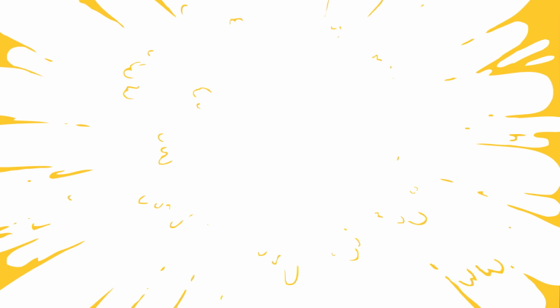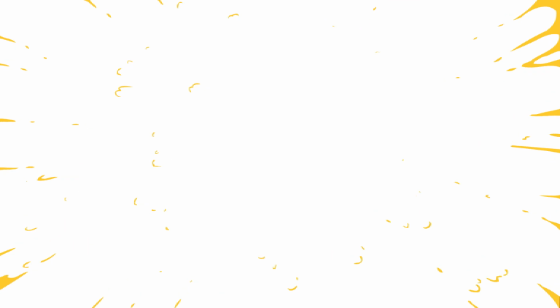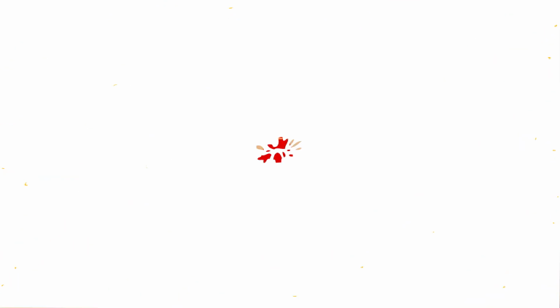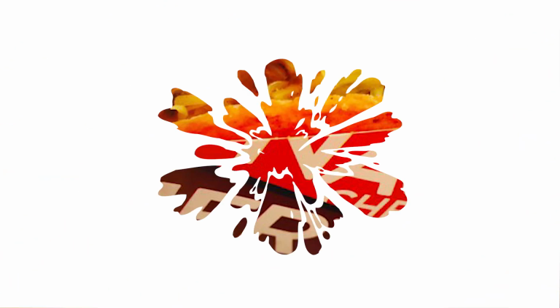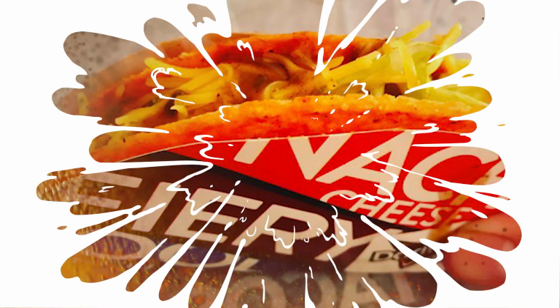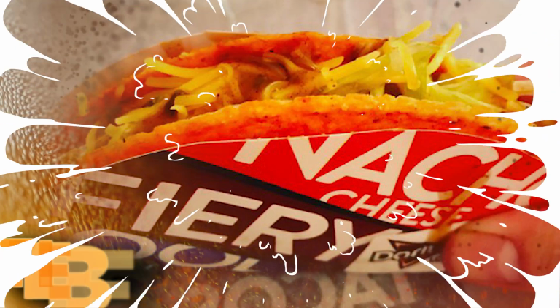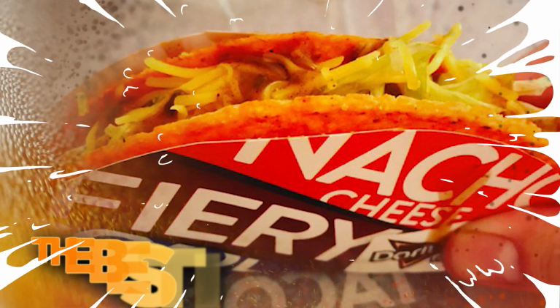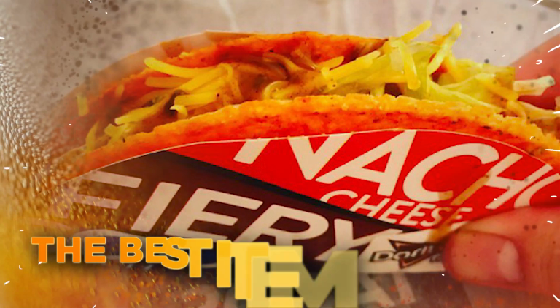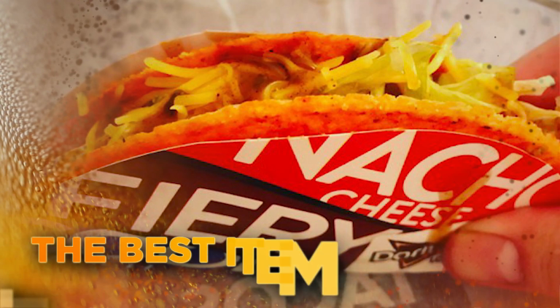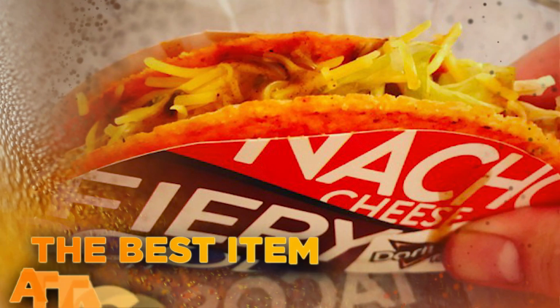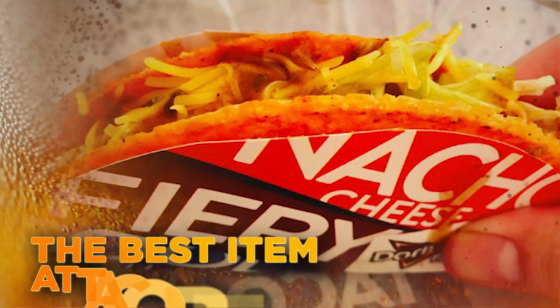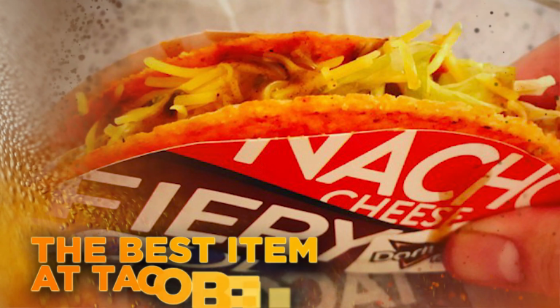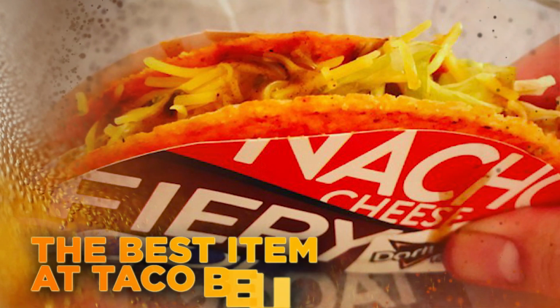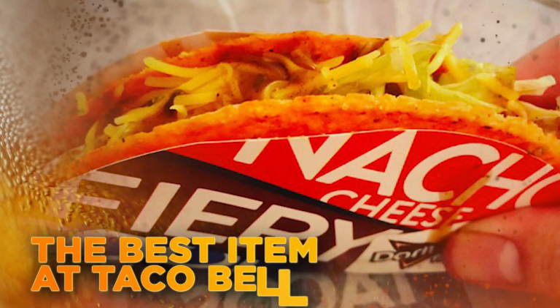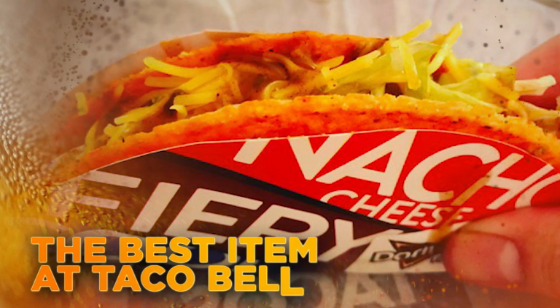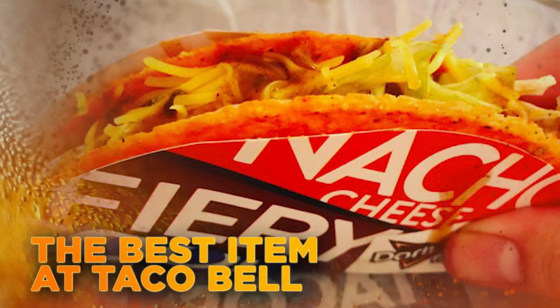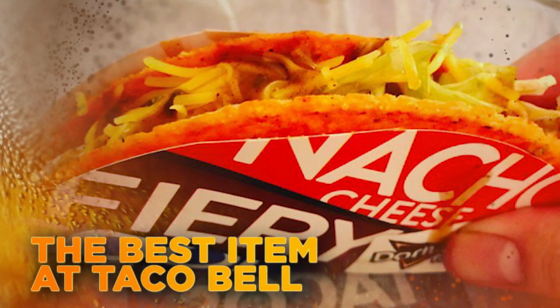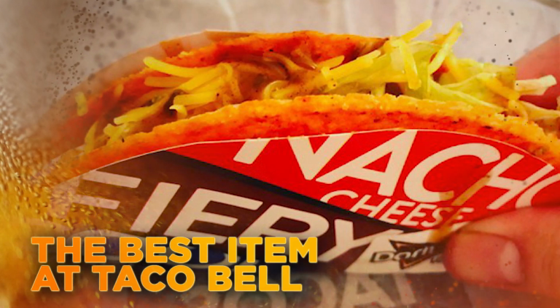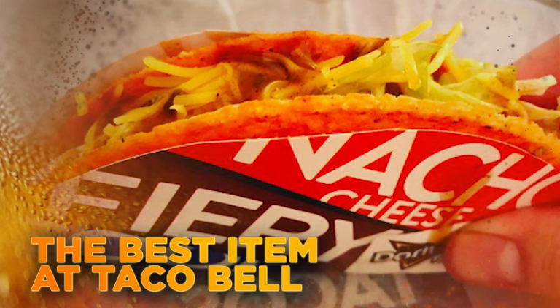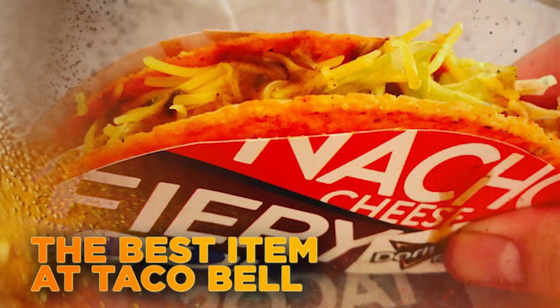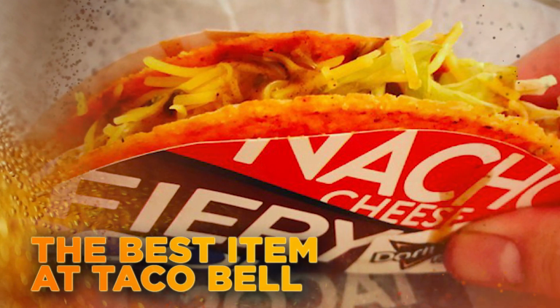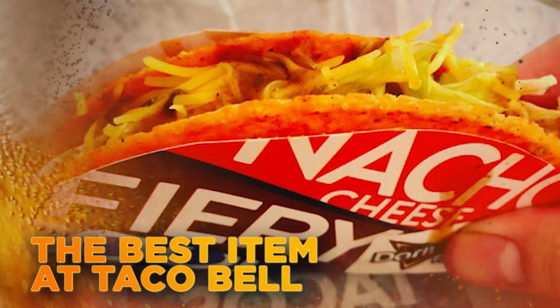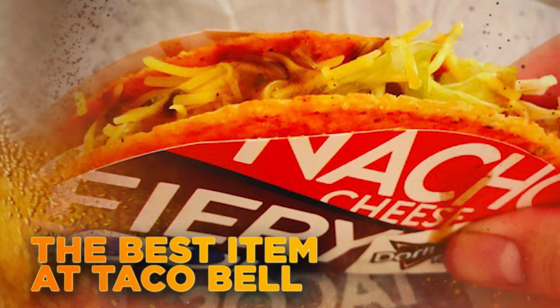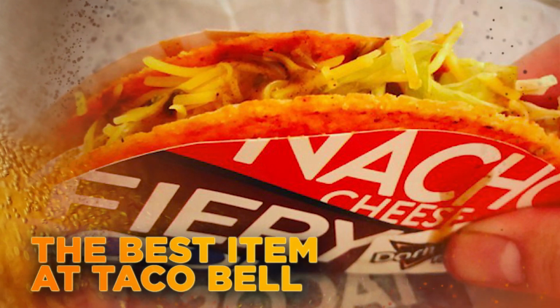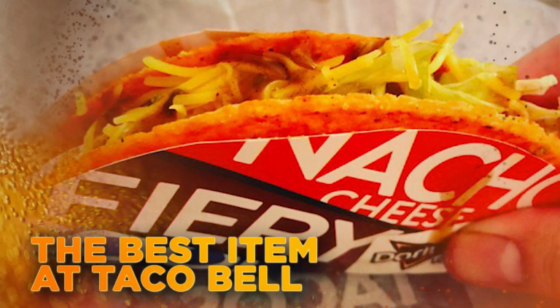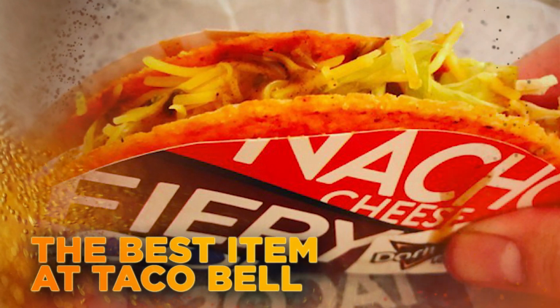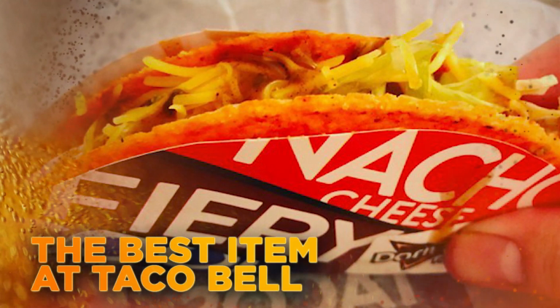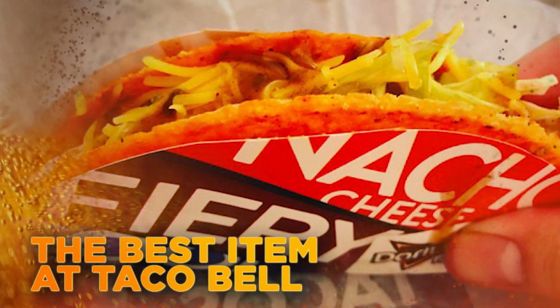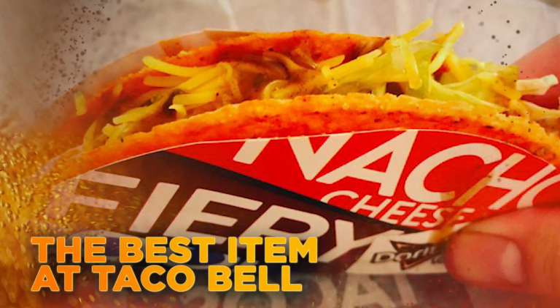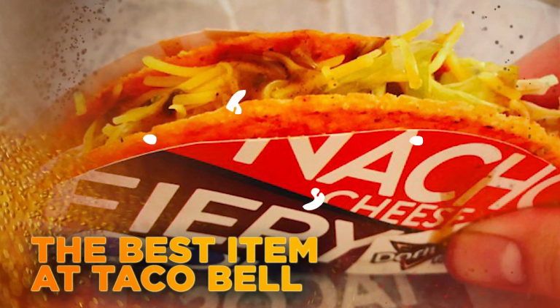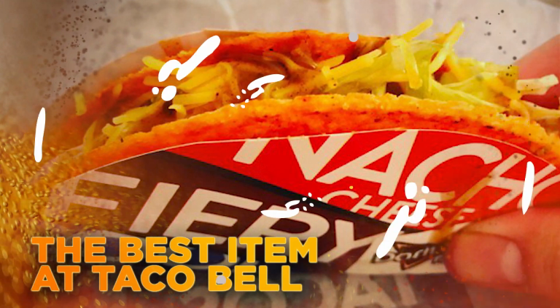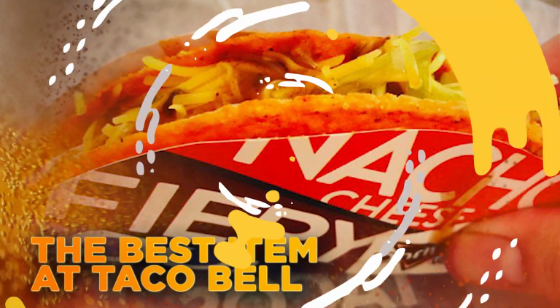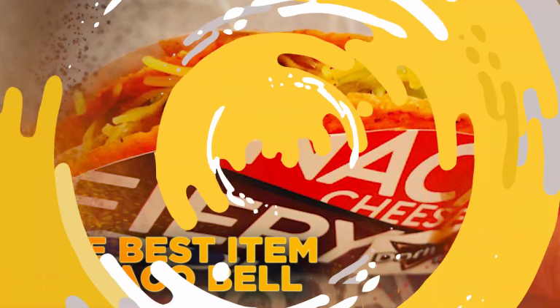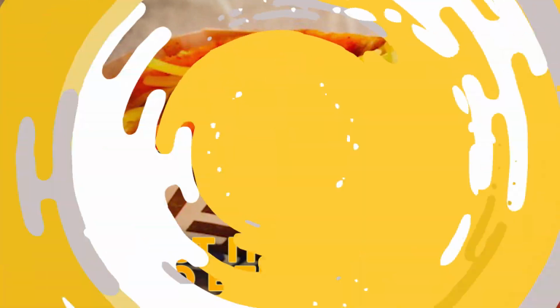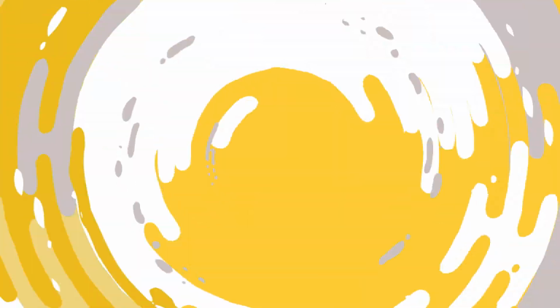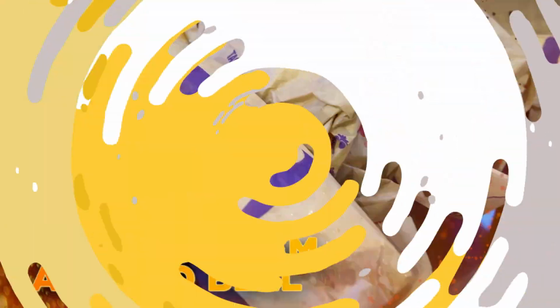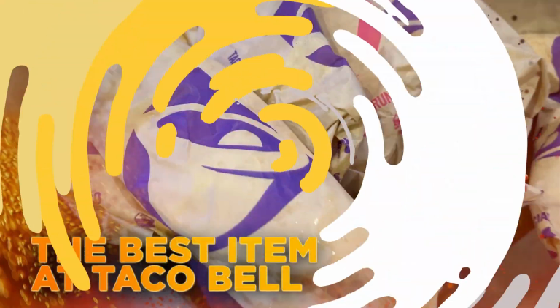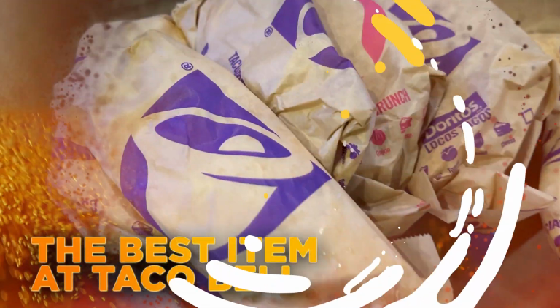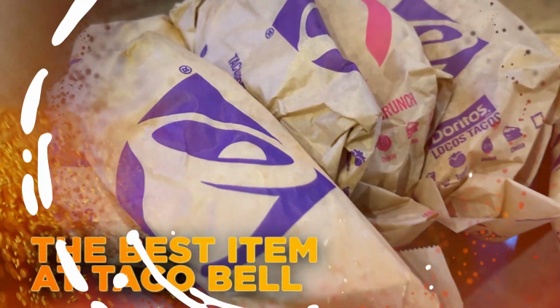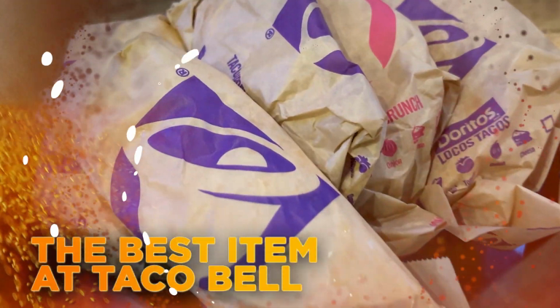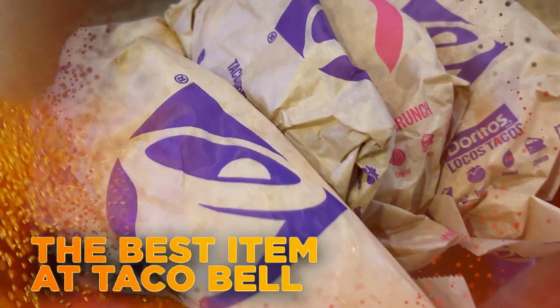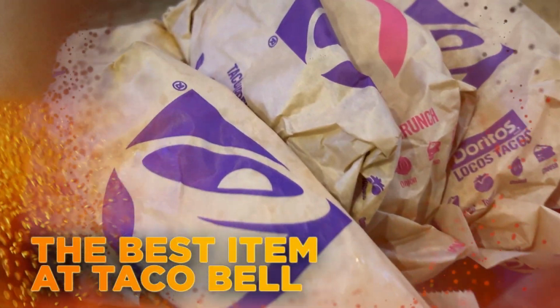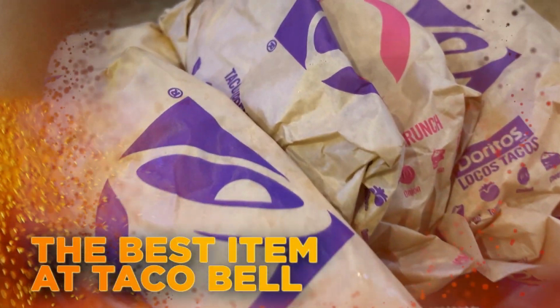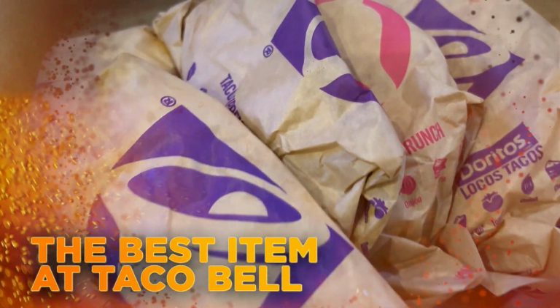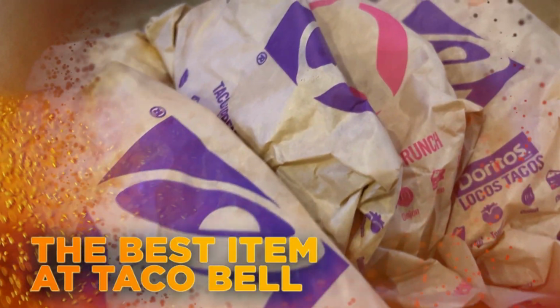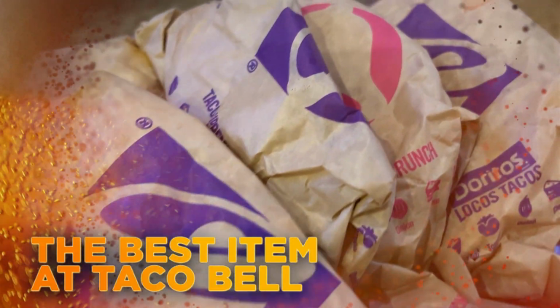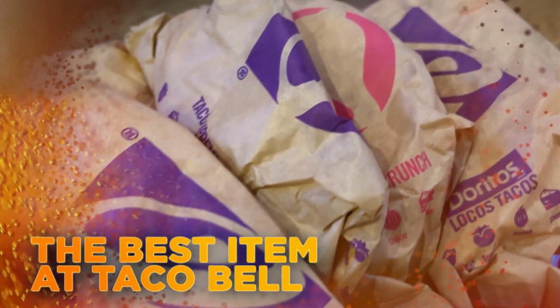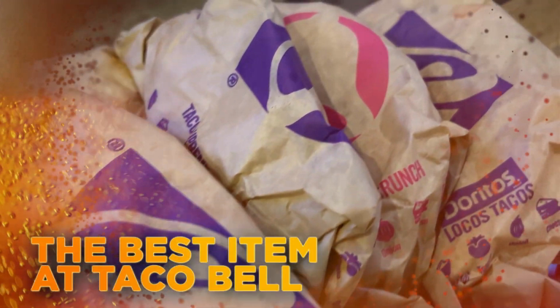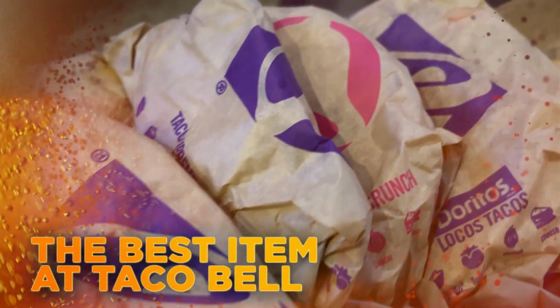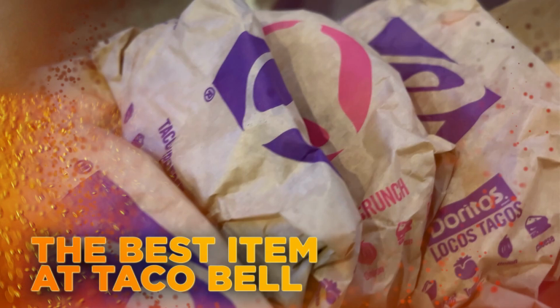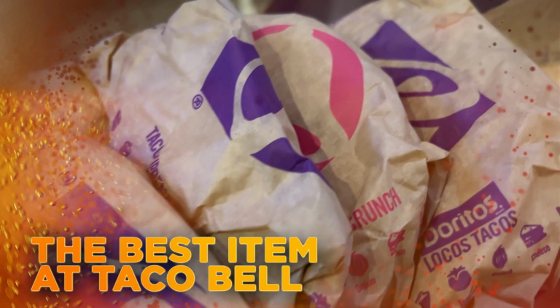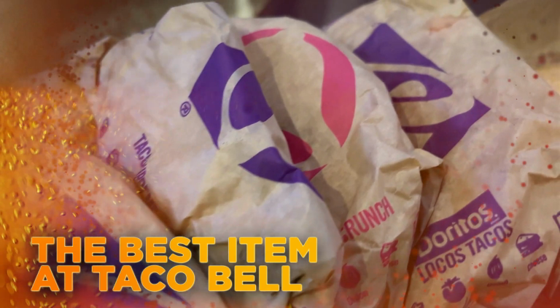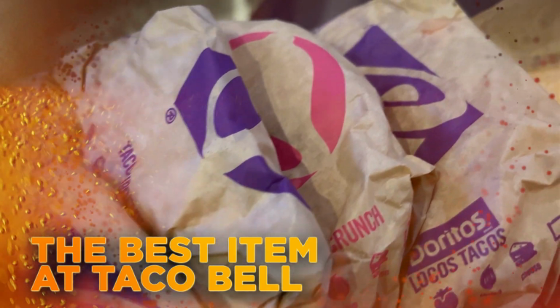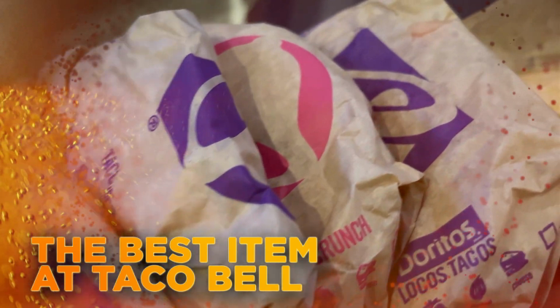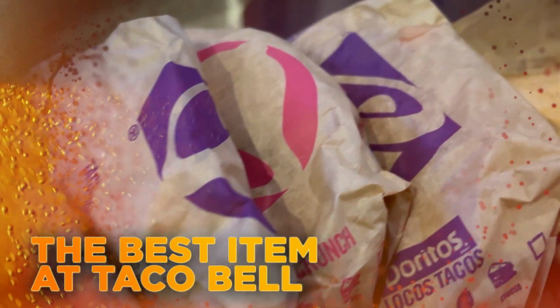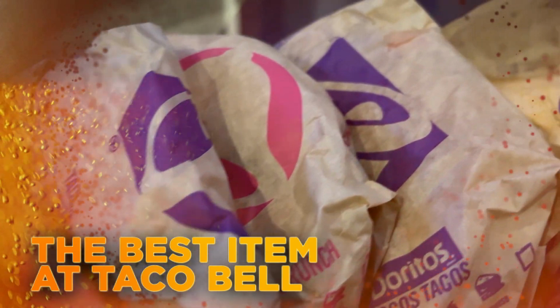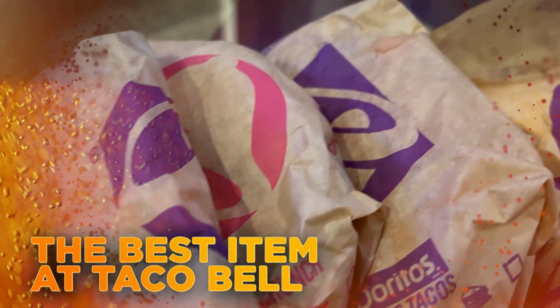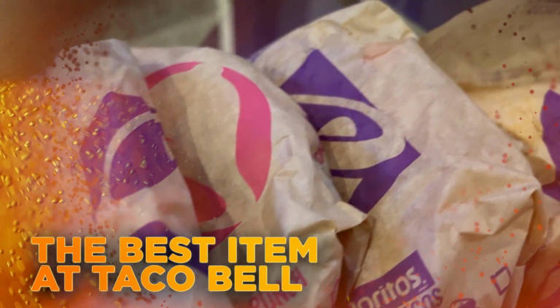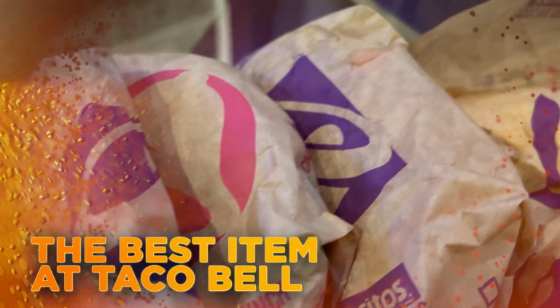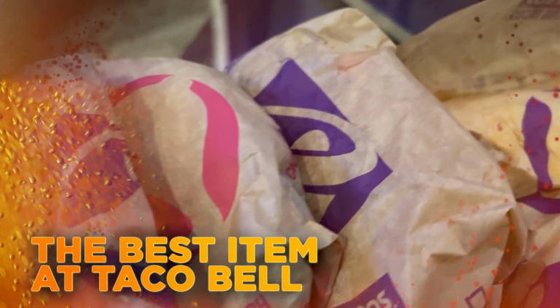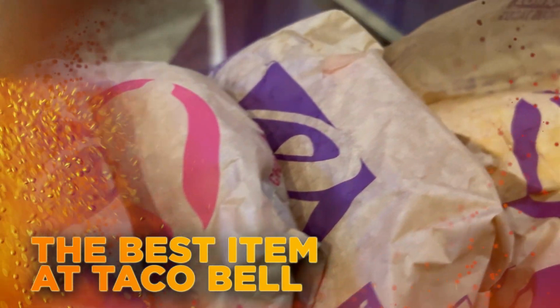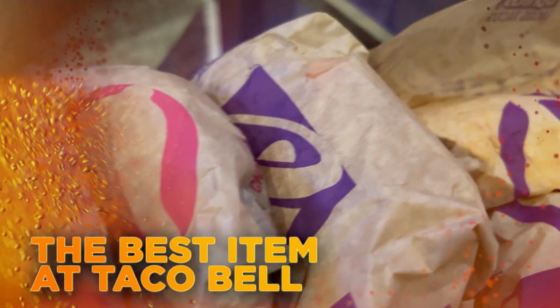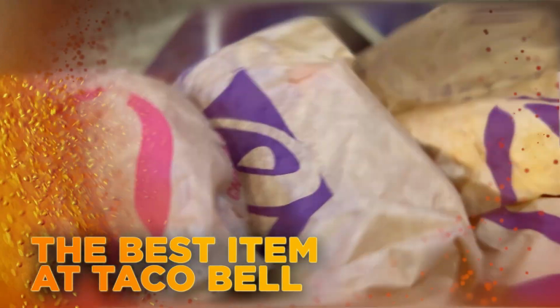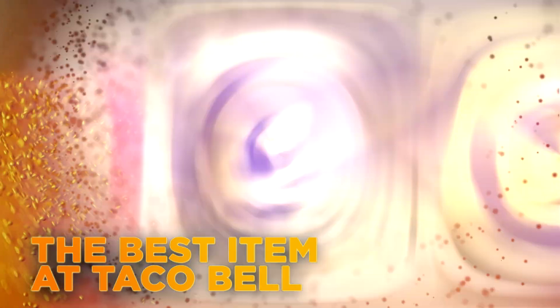What is the best item on the Taco Bell menu? Fast foodies speak out and are thinking outside the bun.